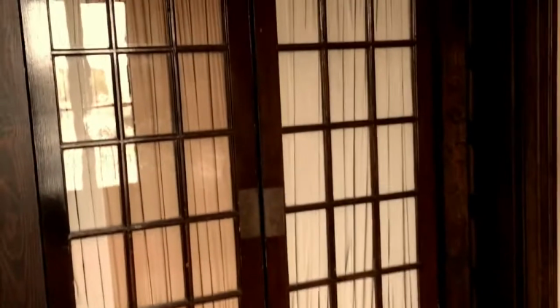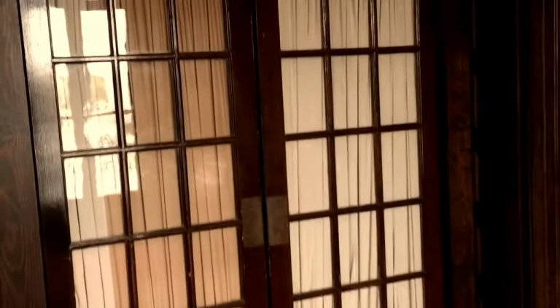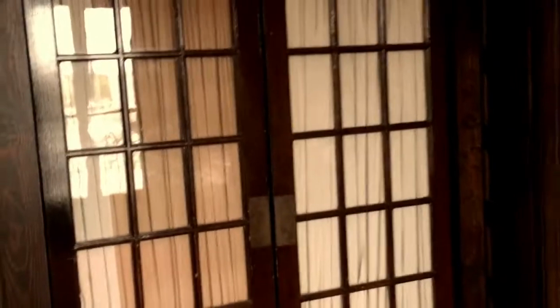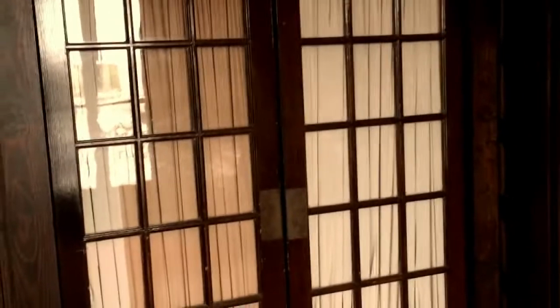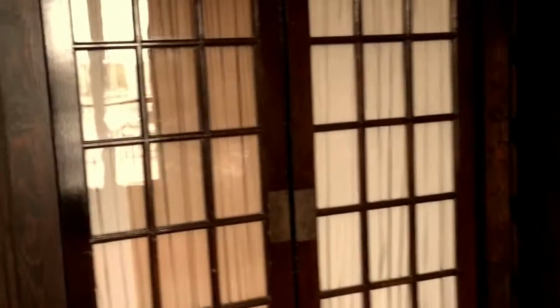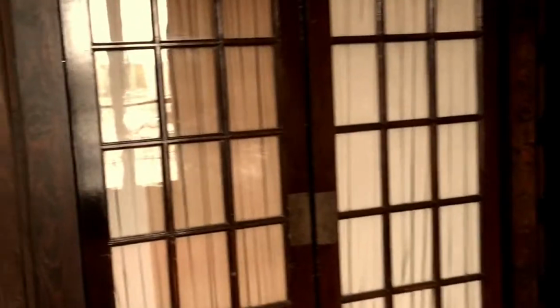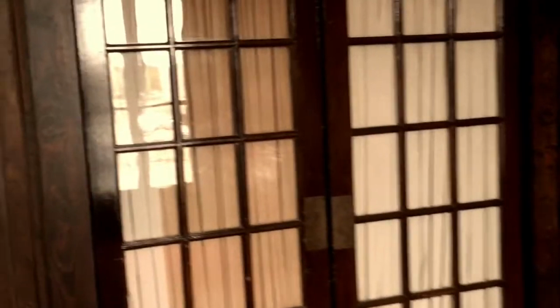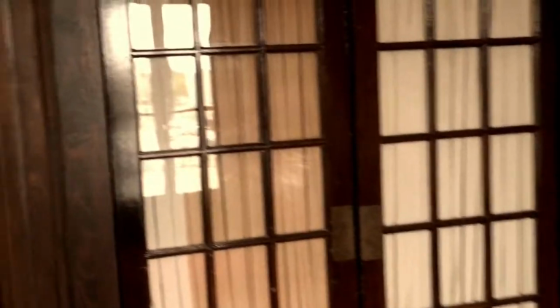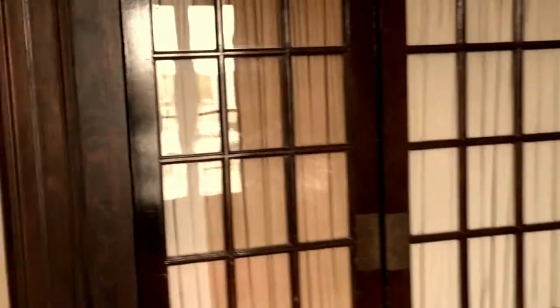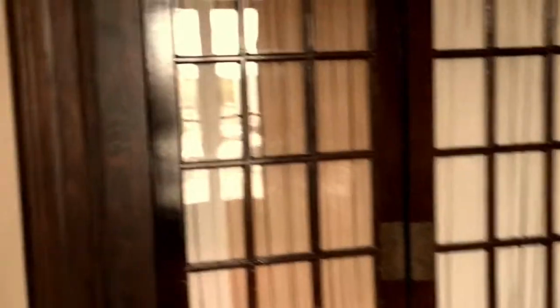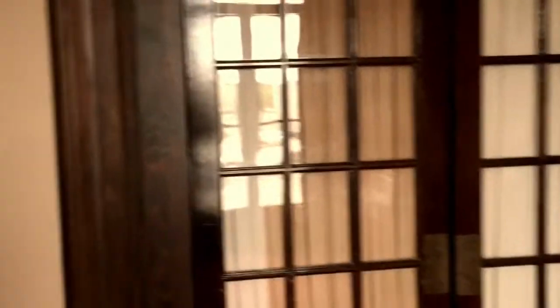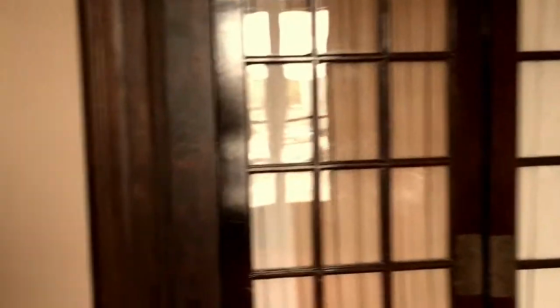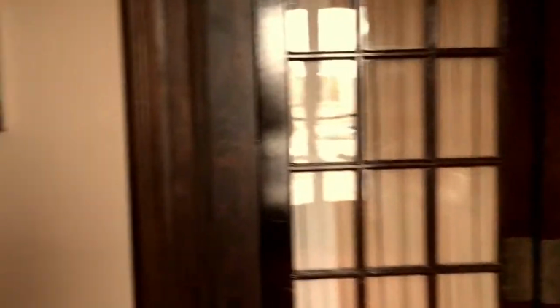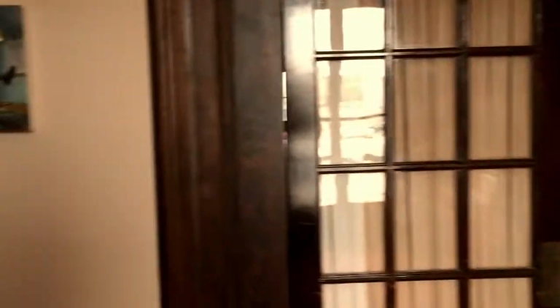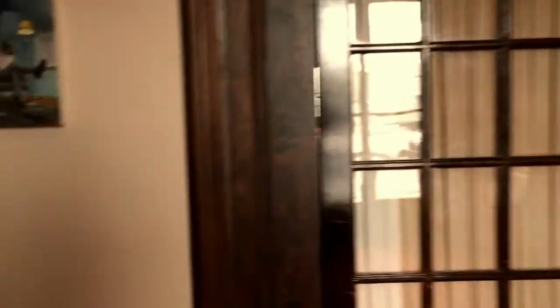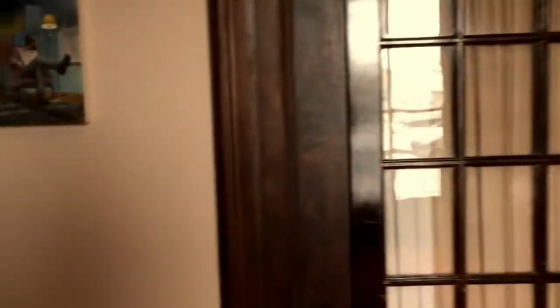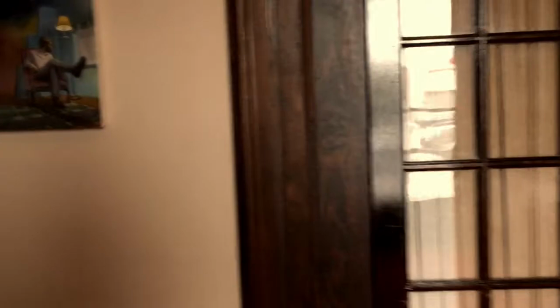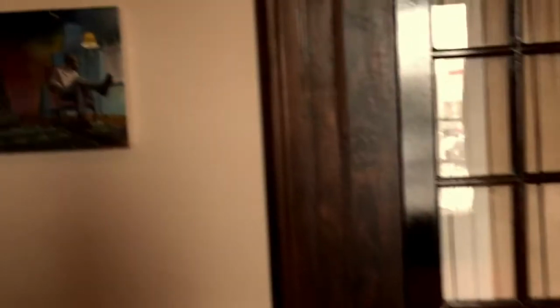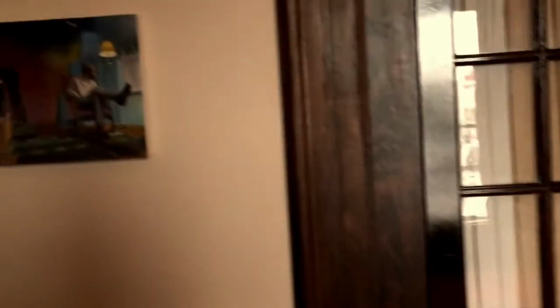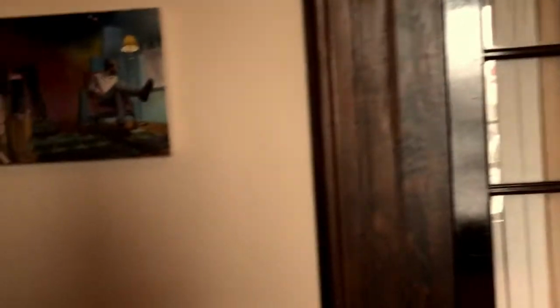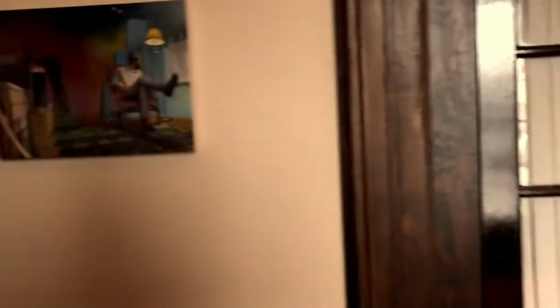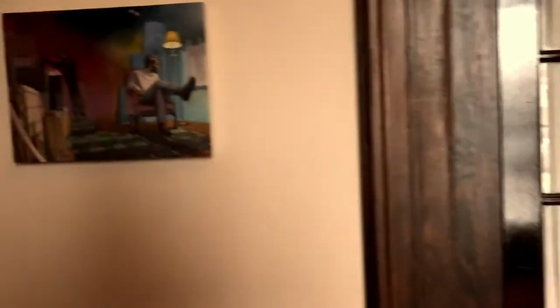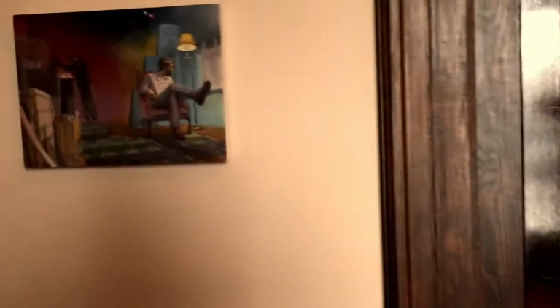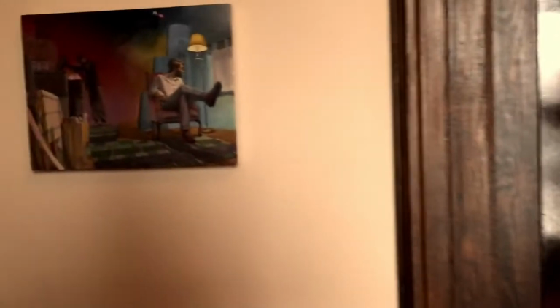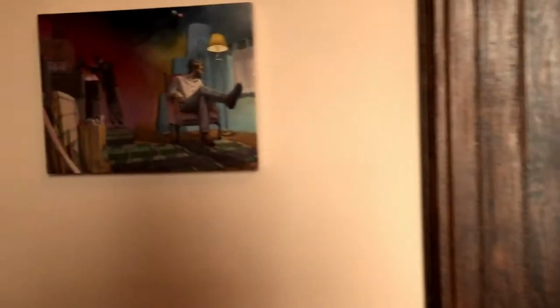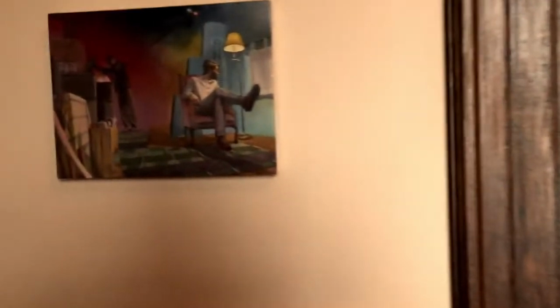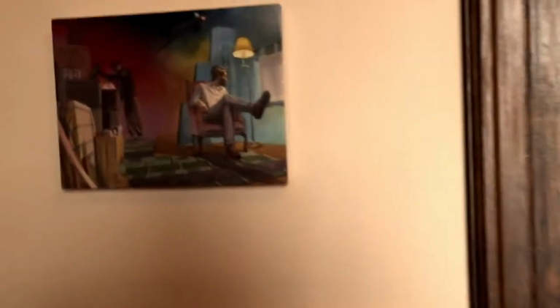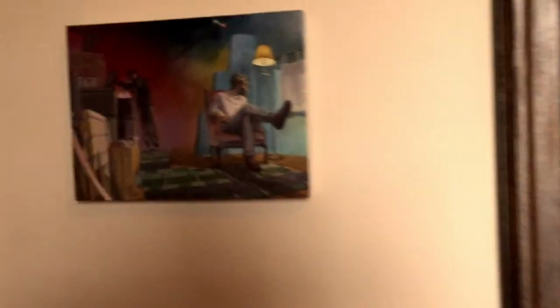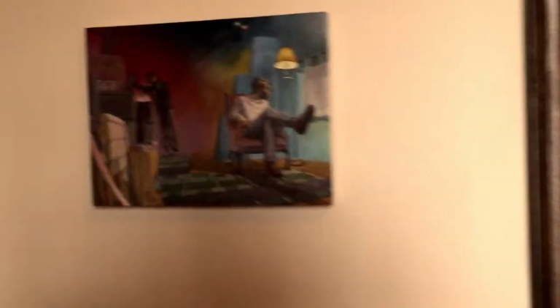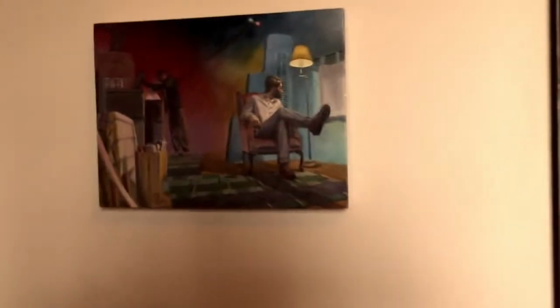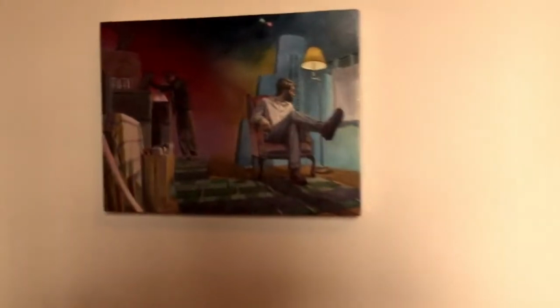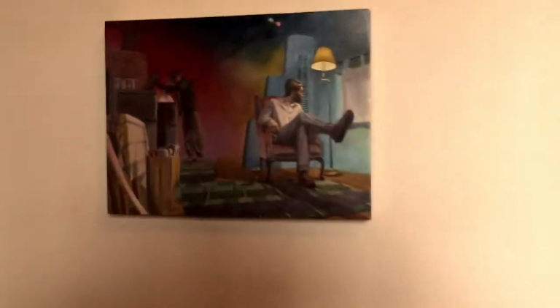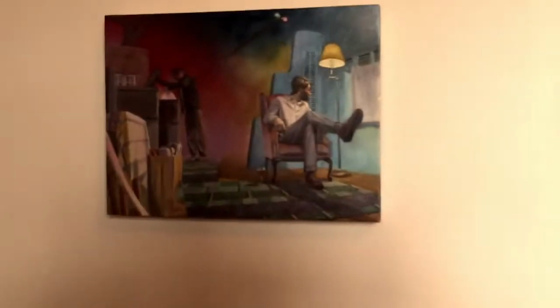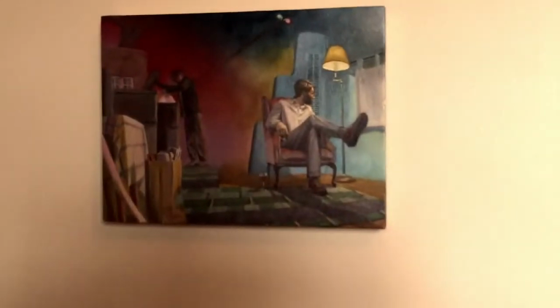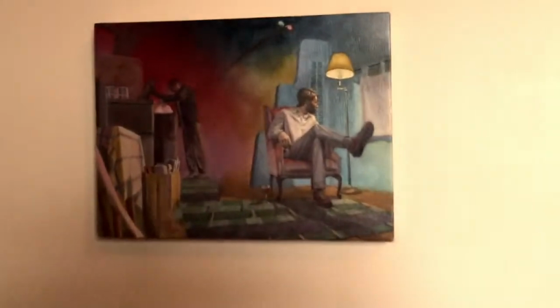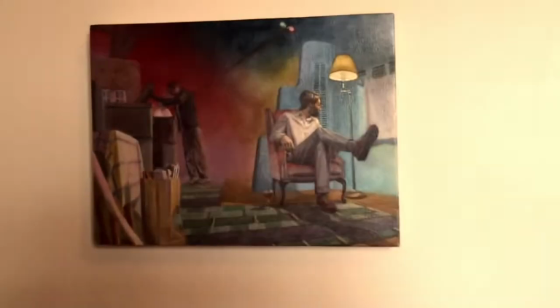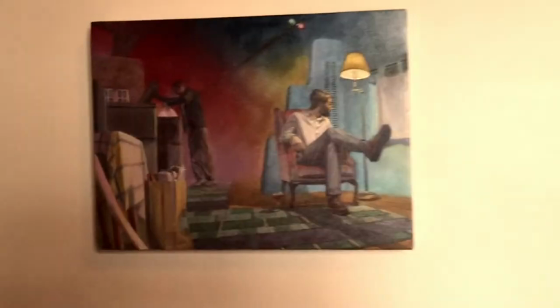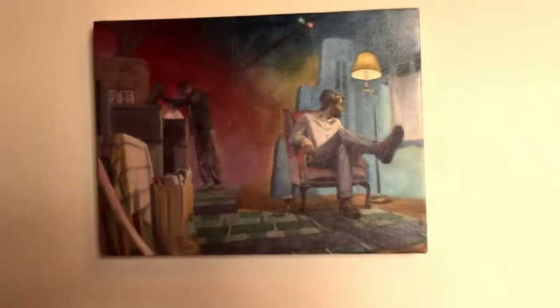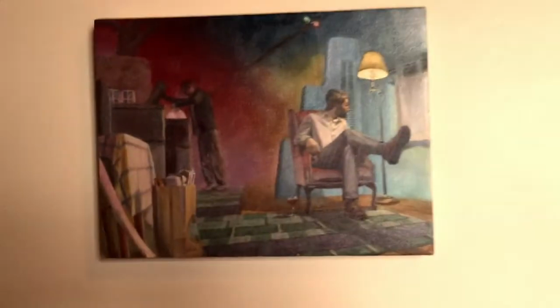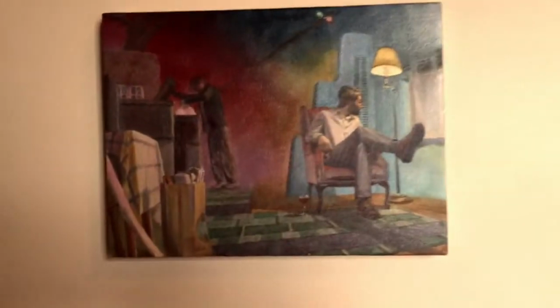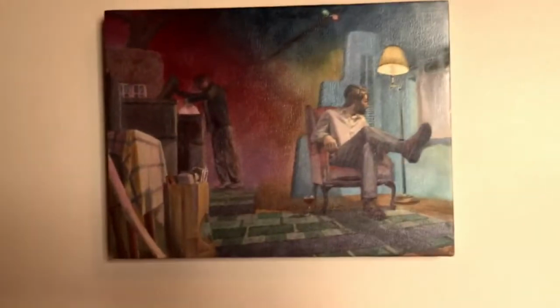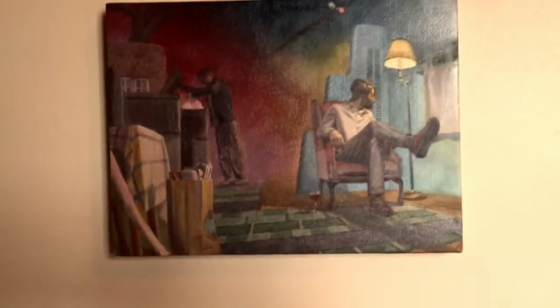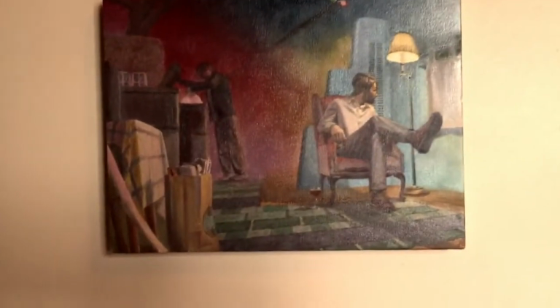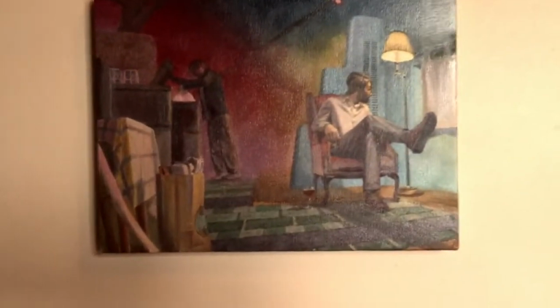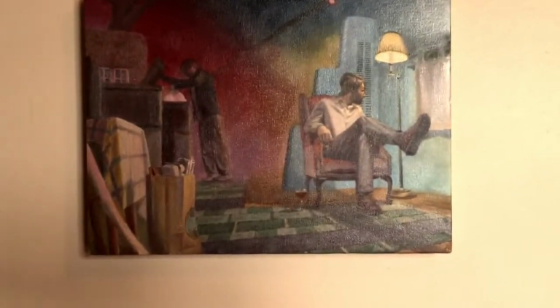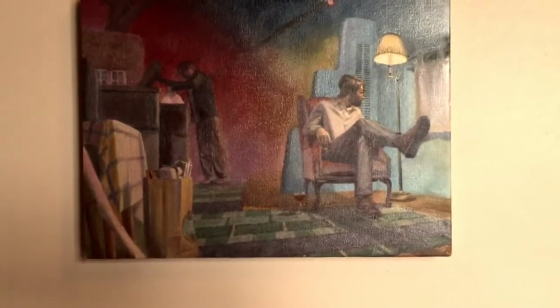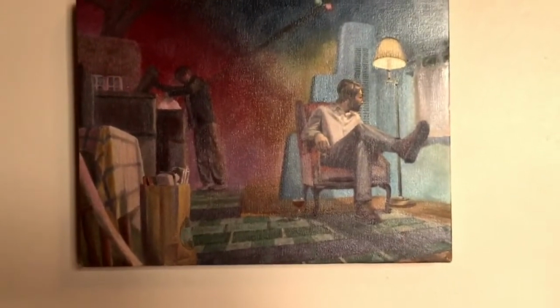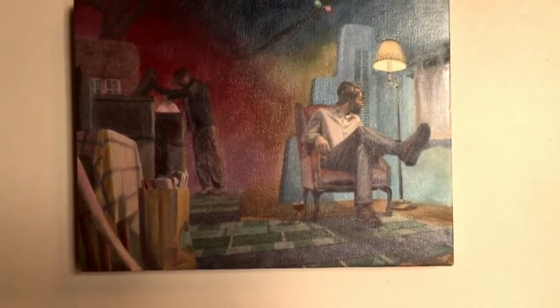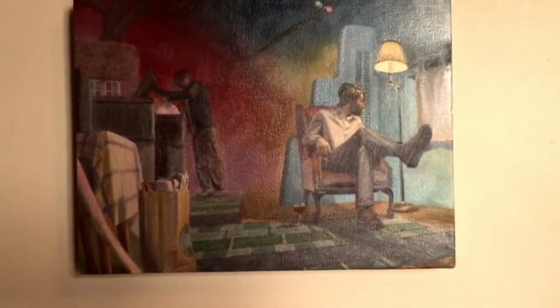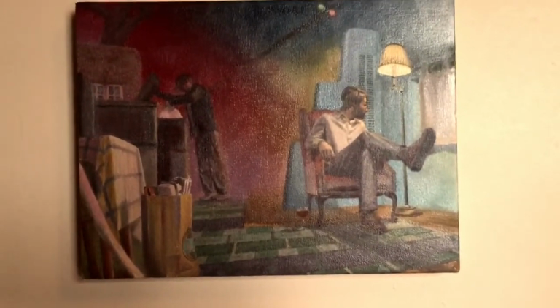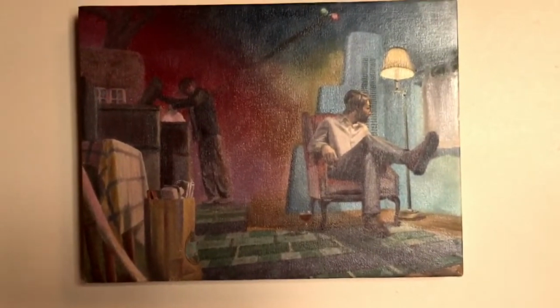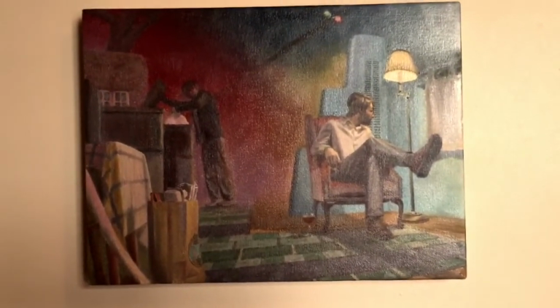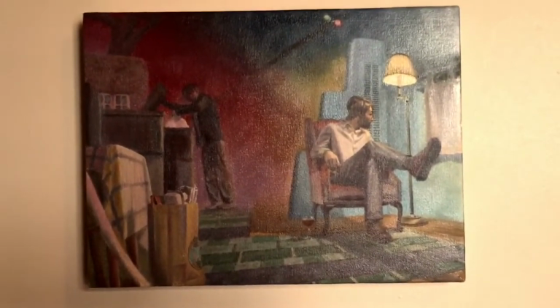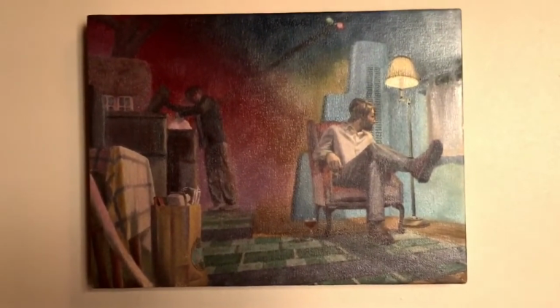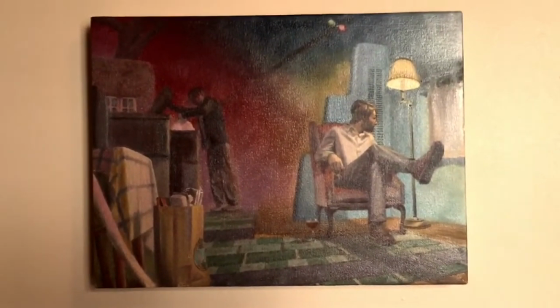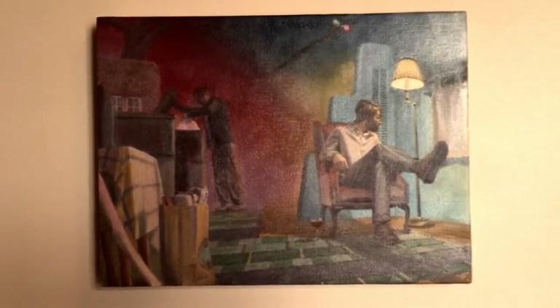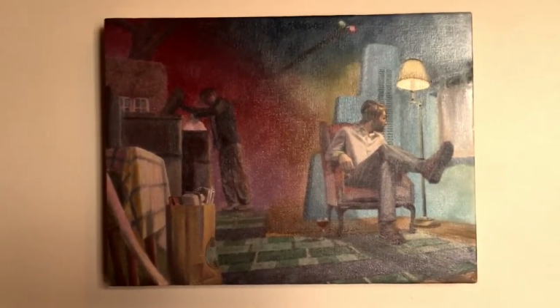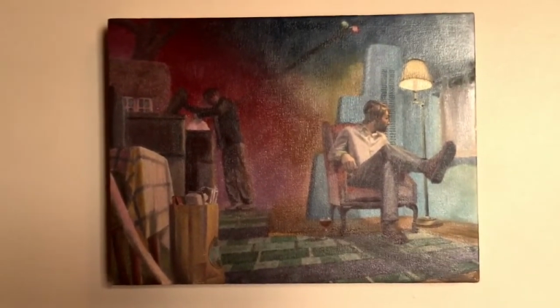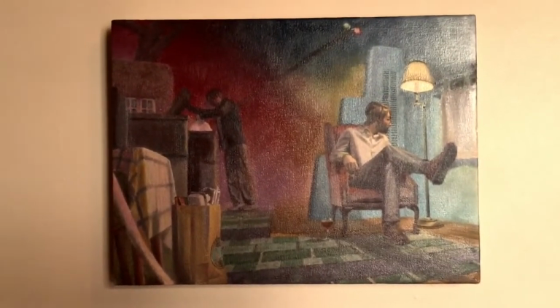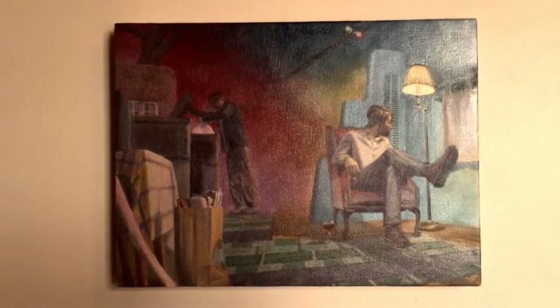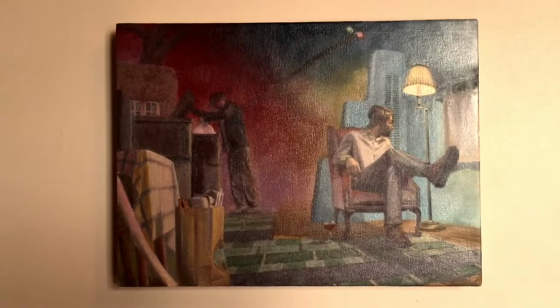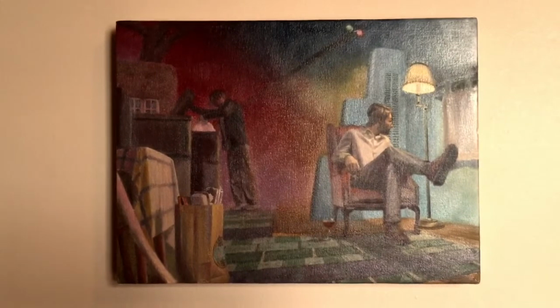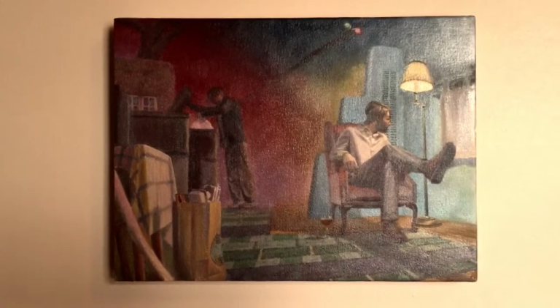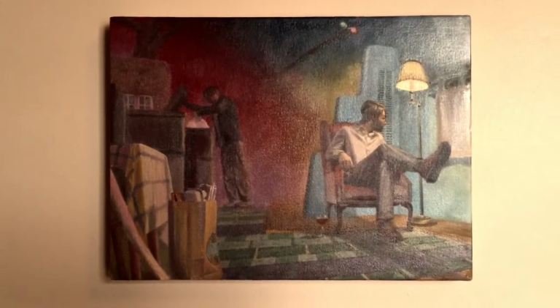Whatever object is by that object becomes part of the artwork. This is Ross McLean — this is Thursday Night Garbage Night.